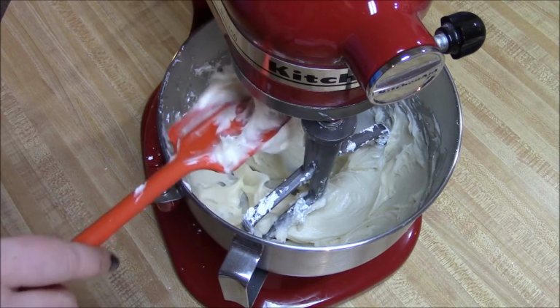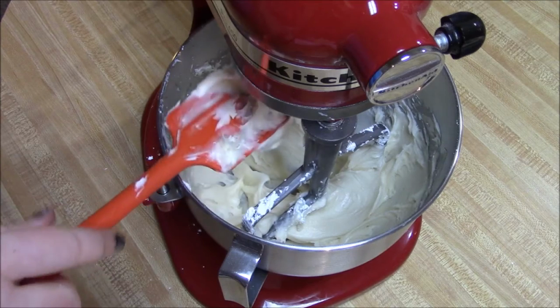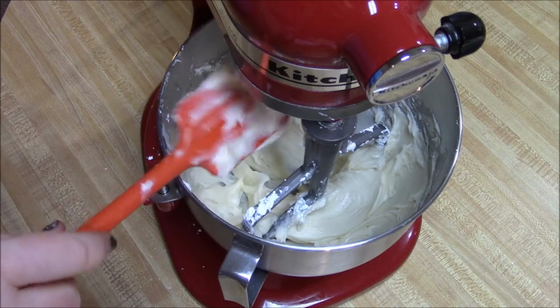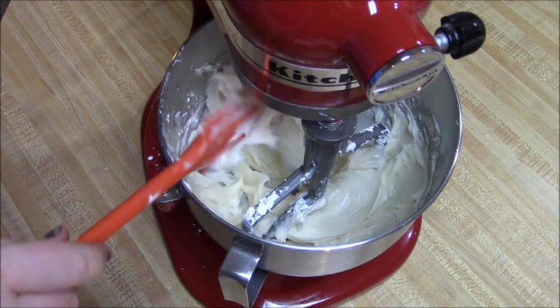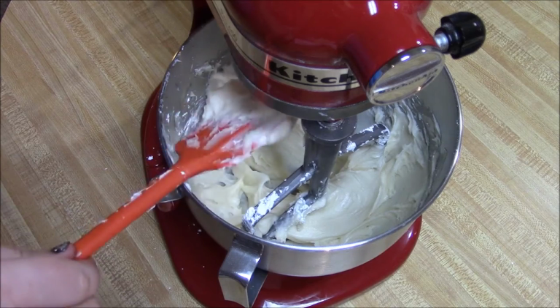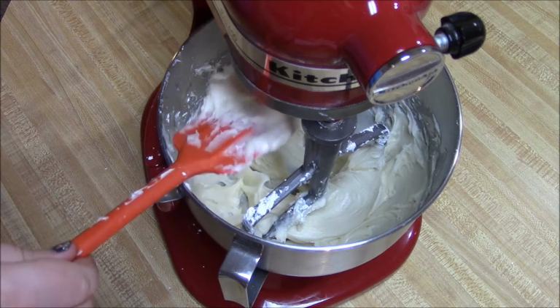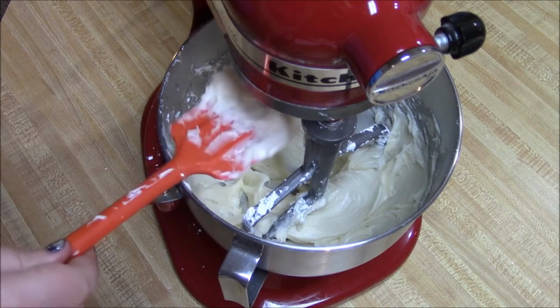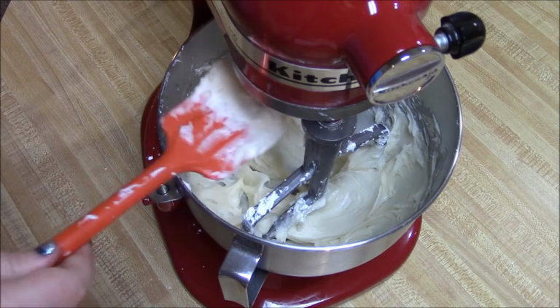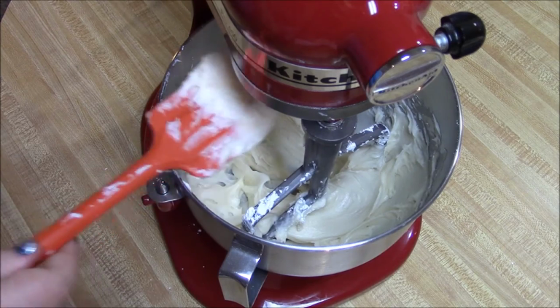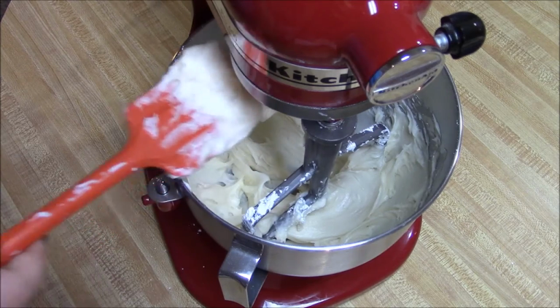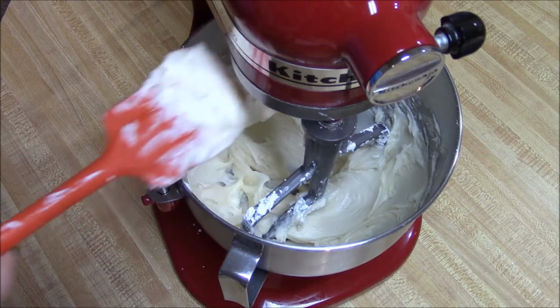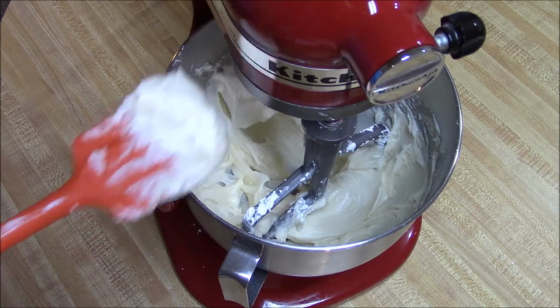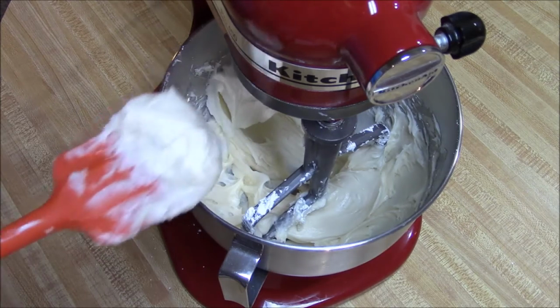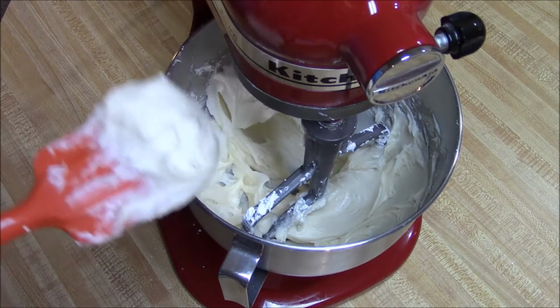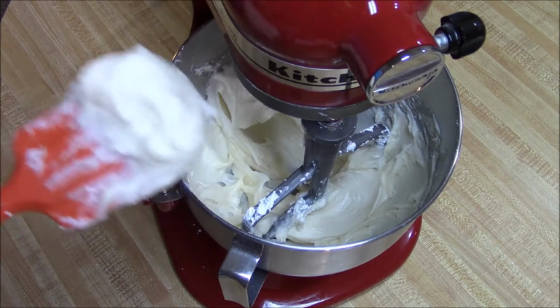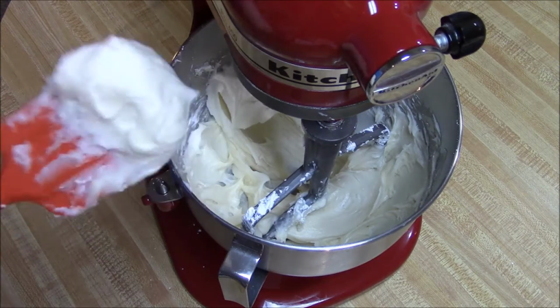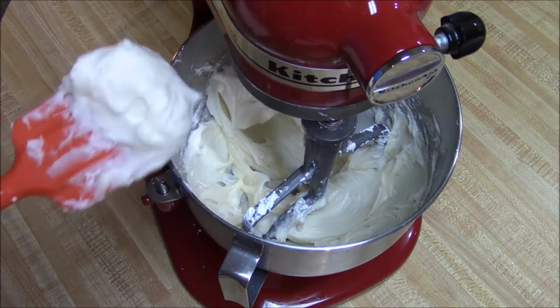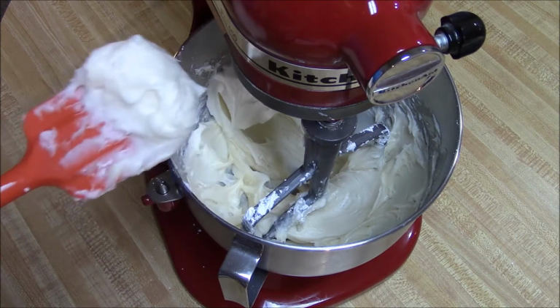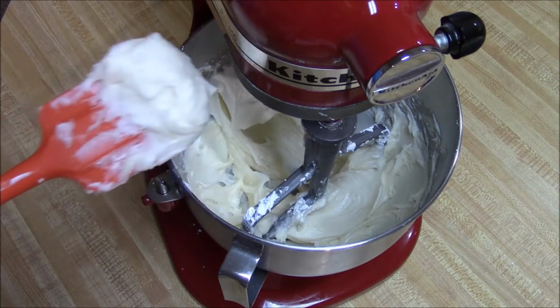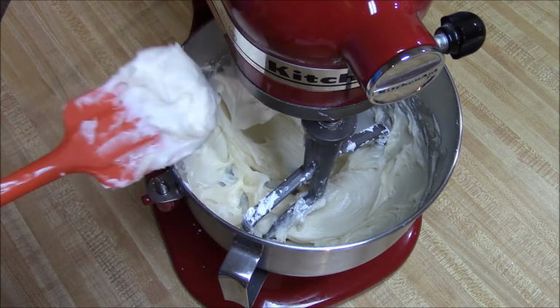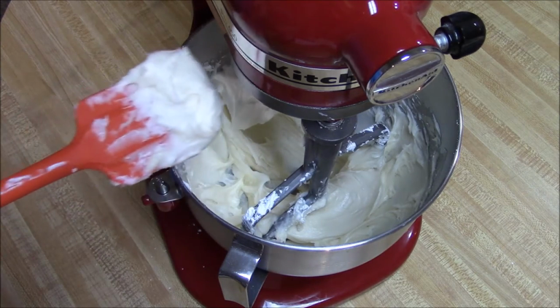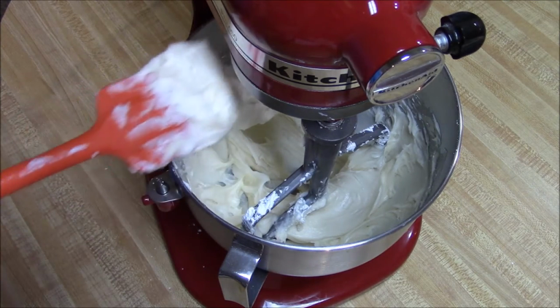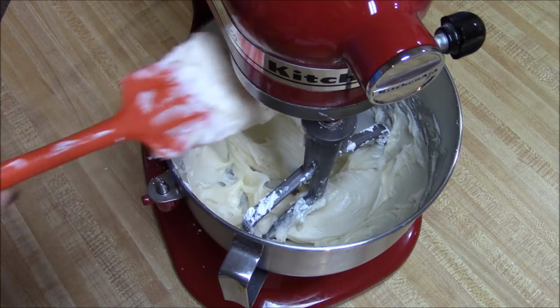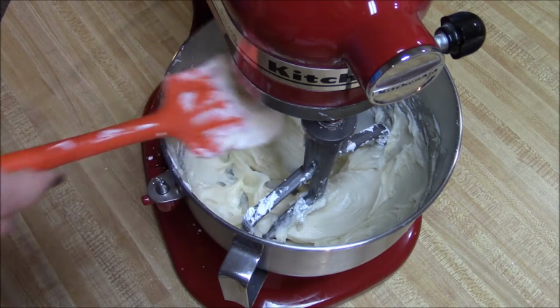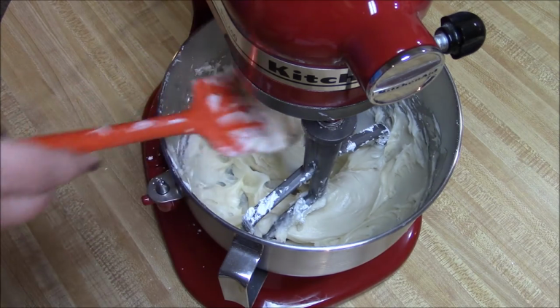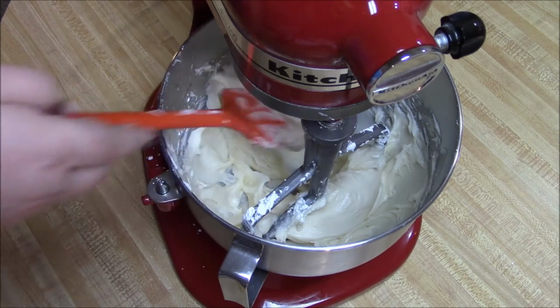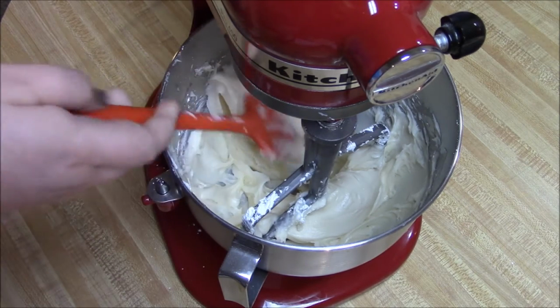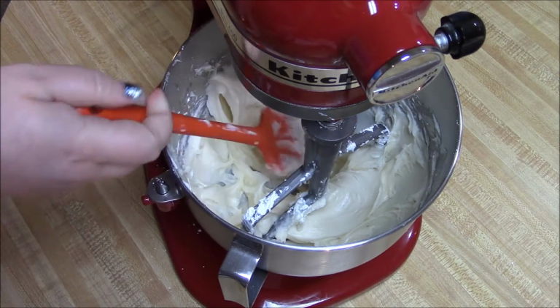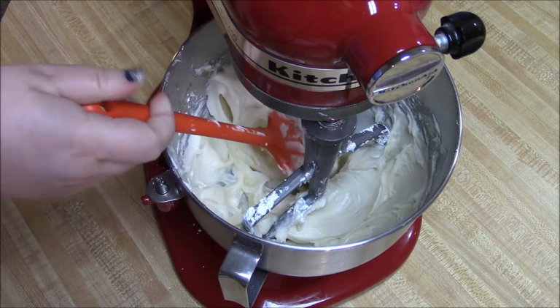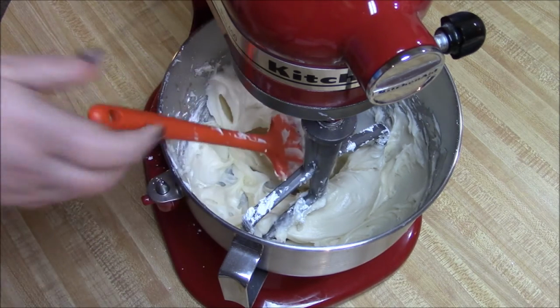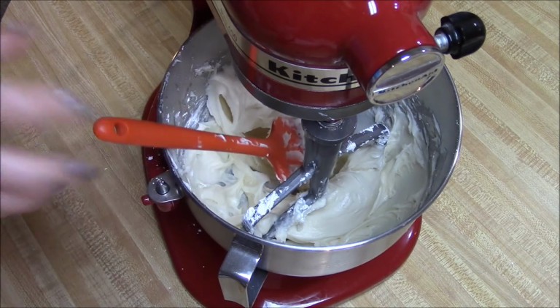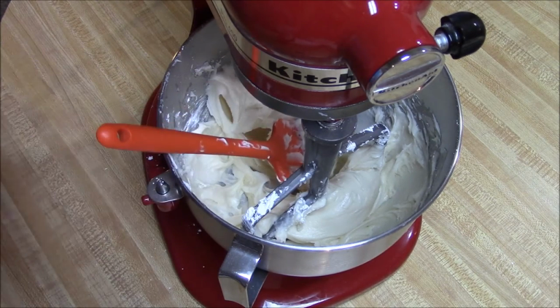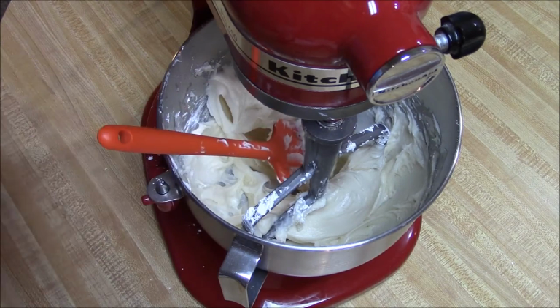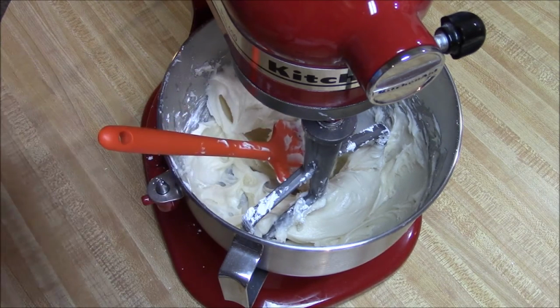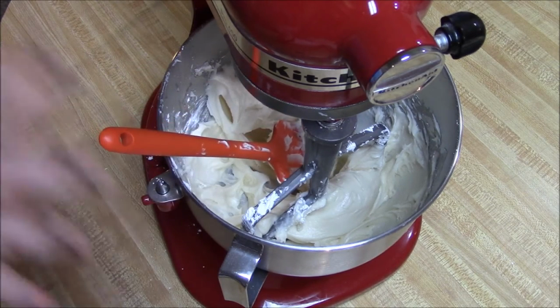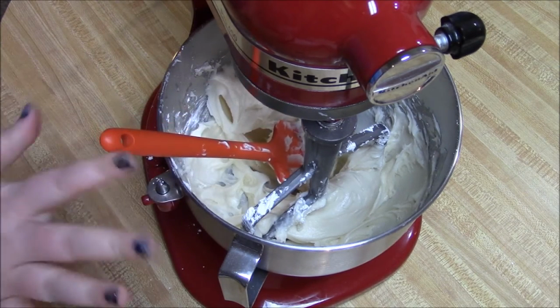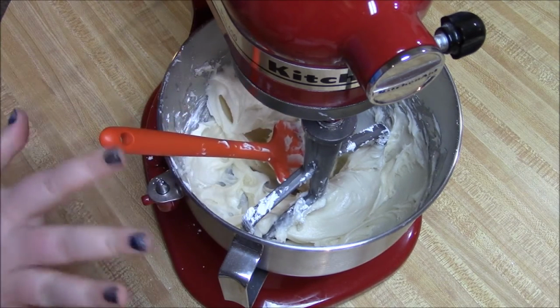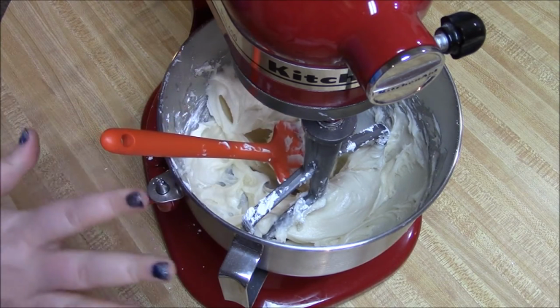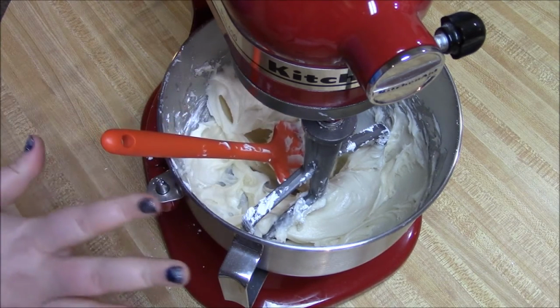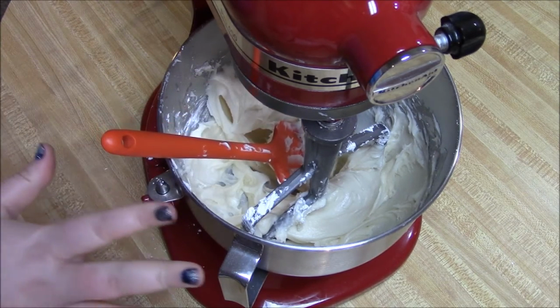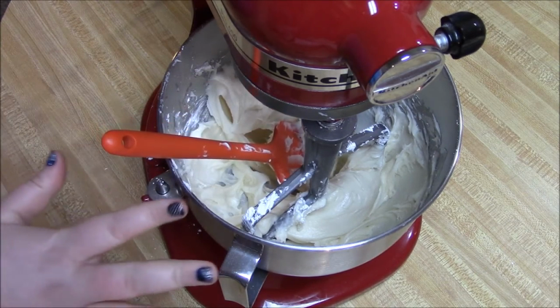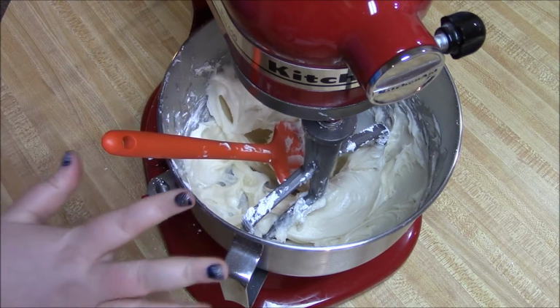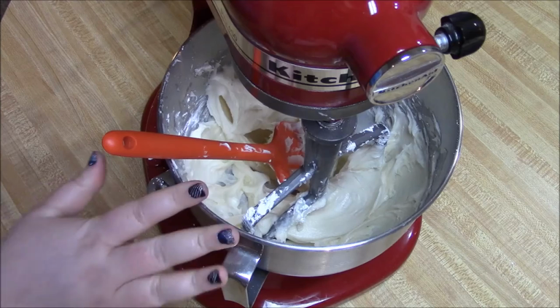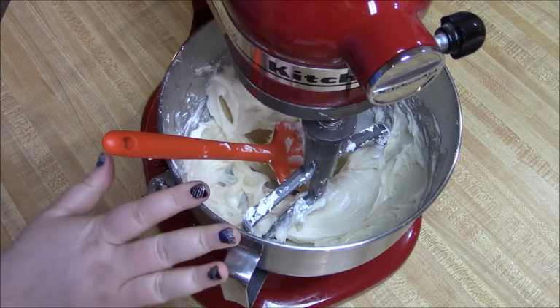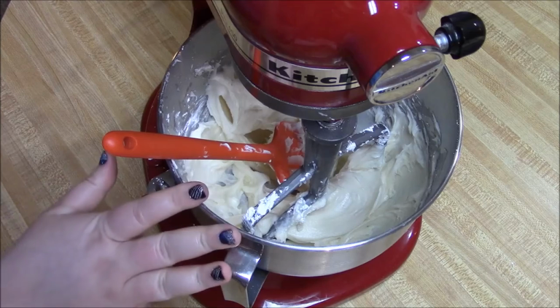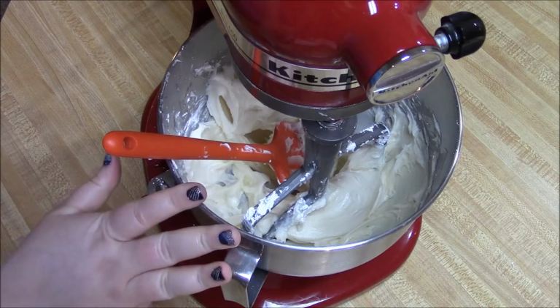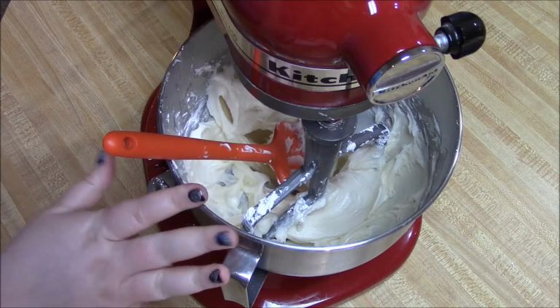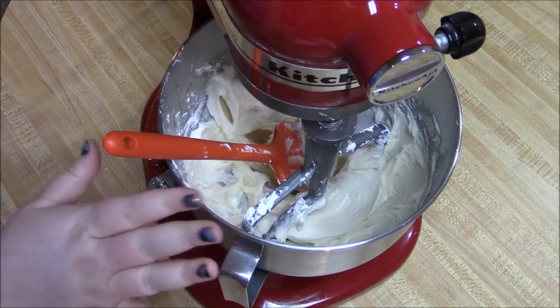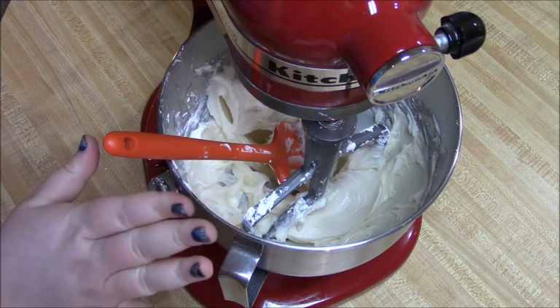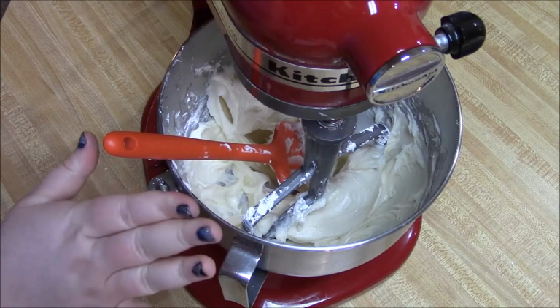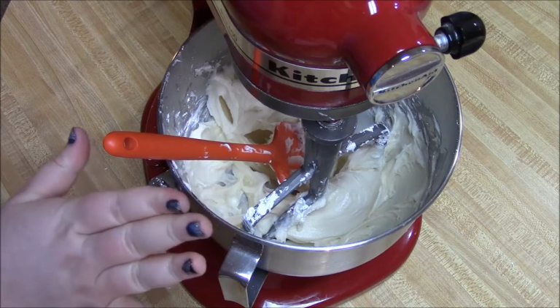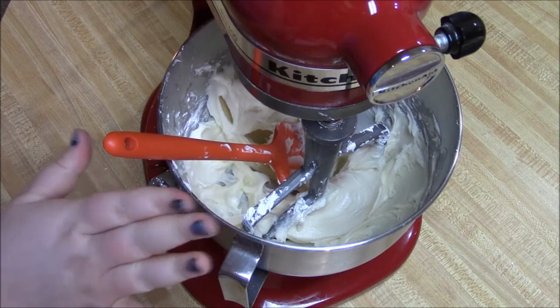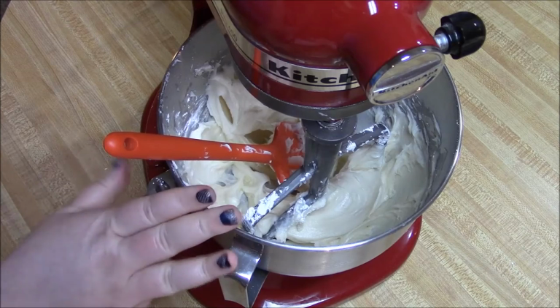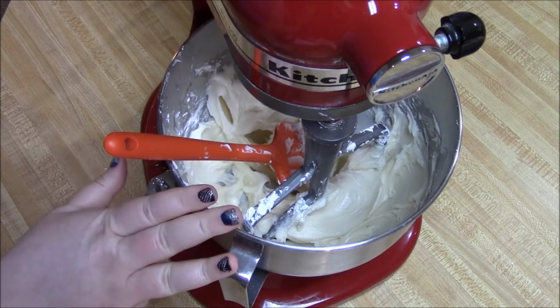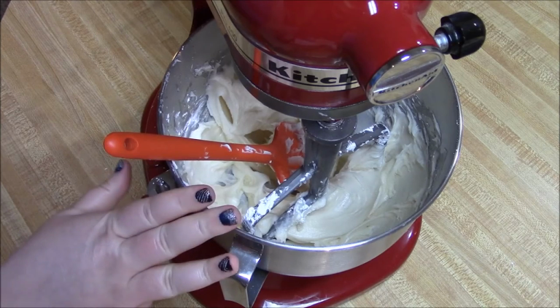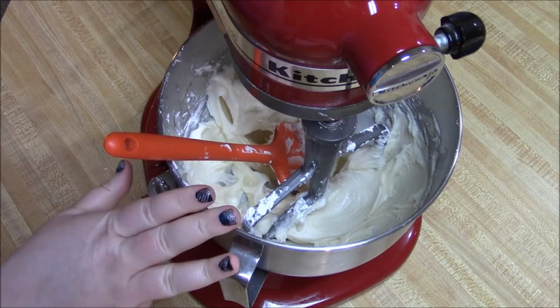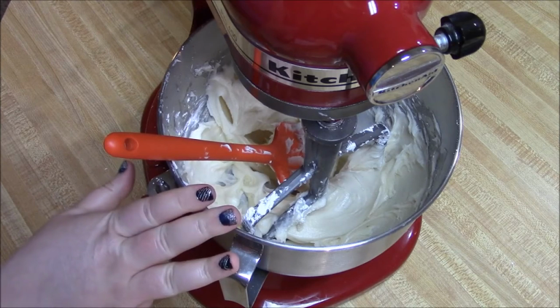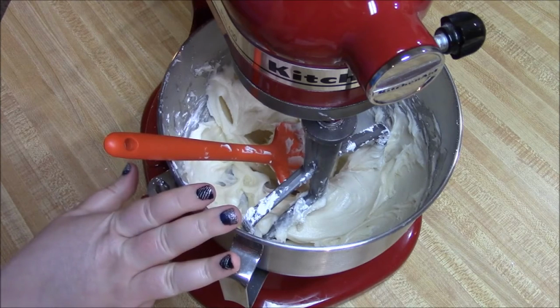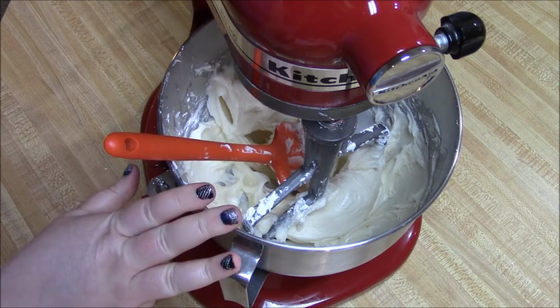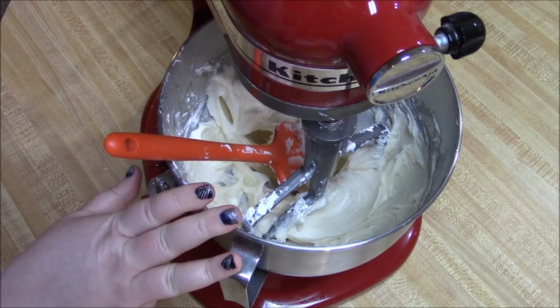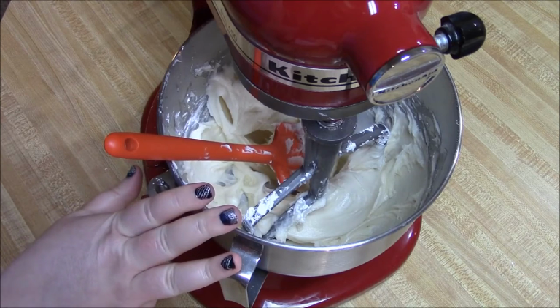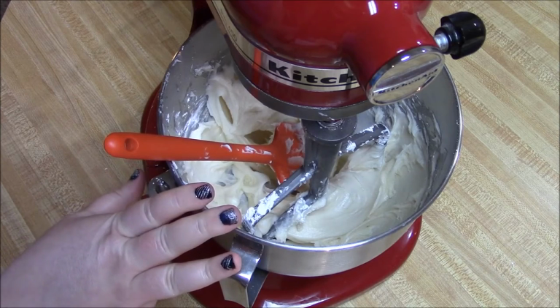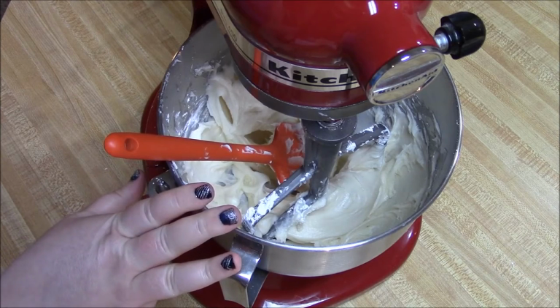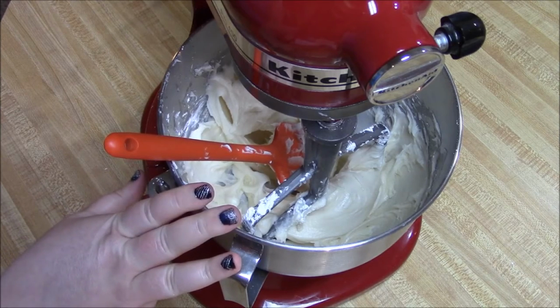Just remember, anything that you do end up using this on should be refrigerated due to the dairy that is in there. Let me know what you guys think!